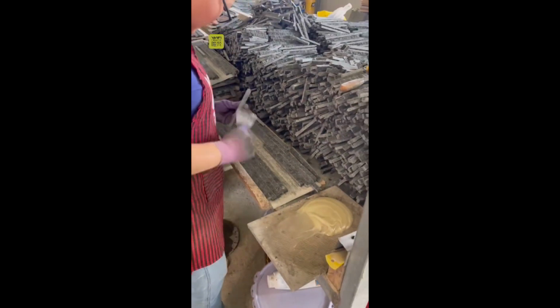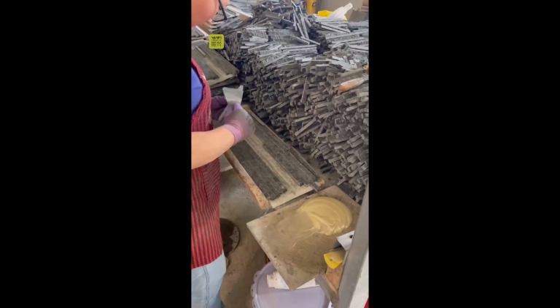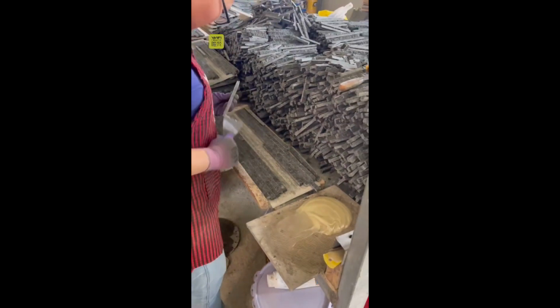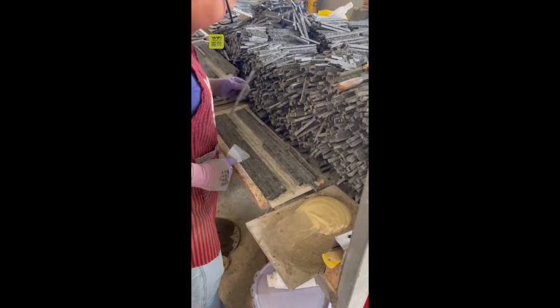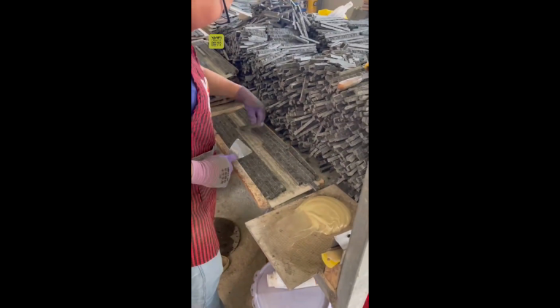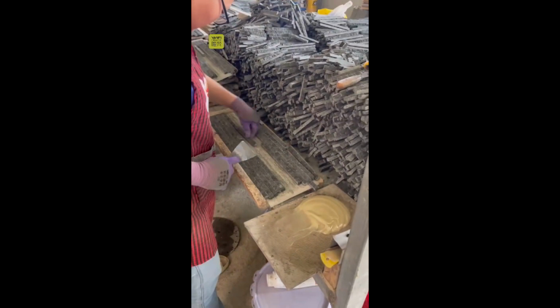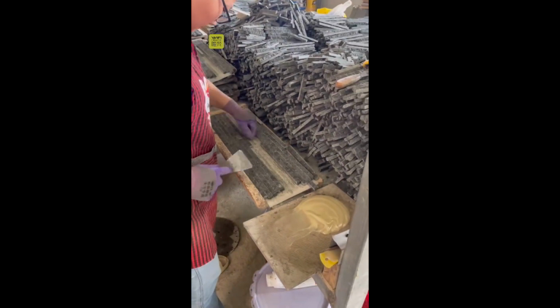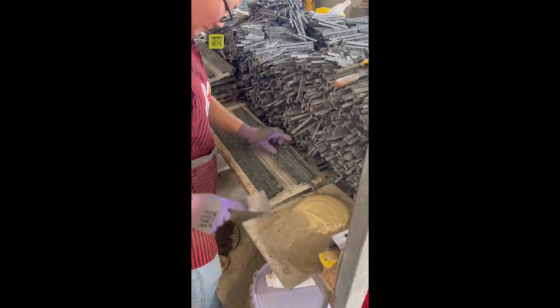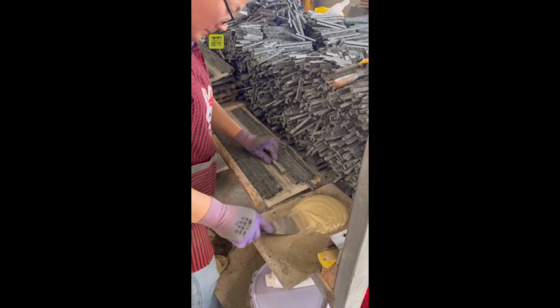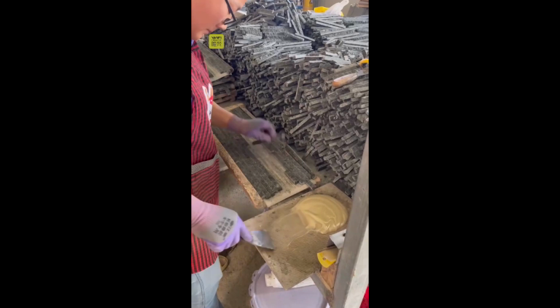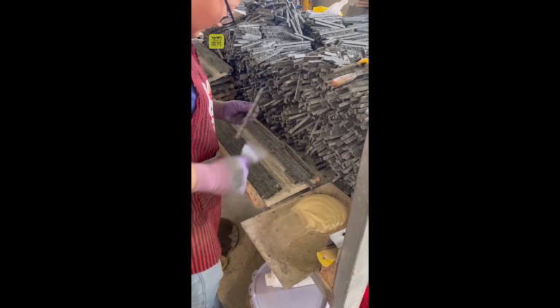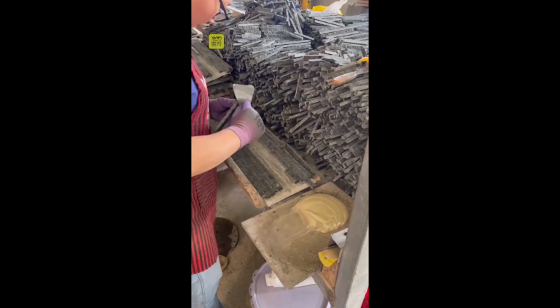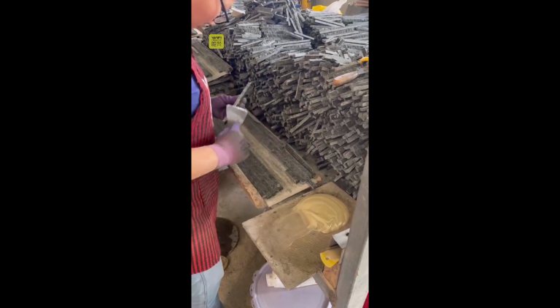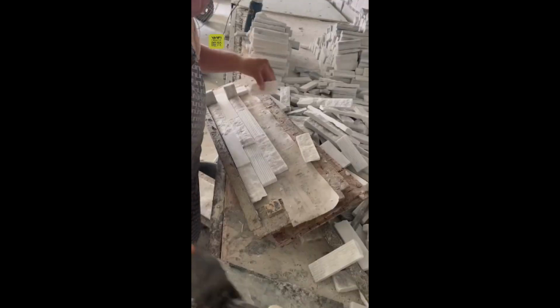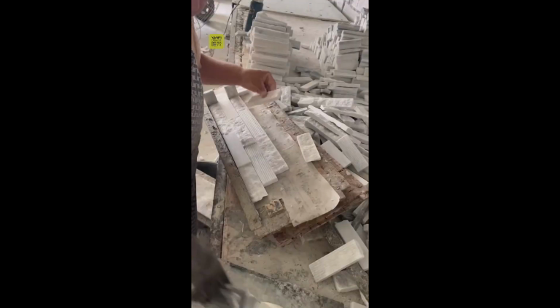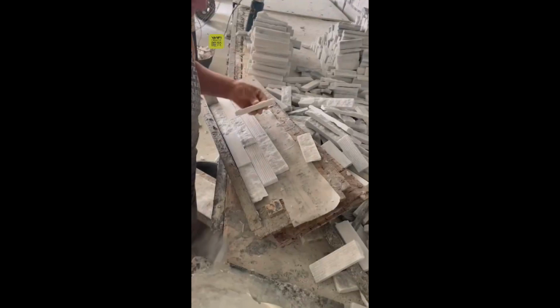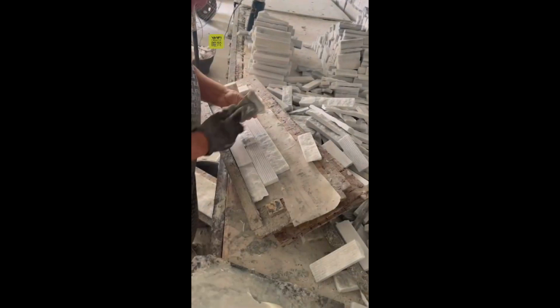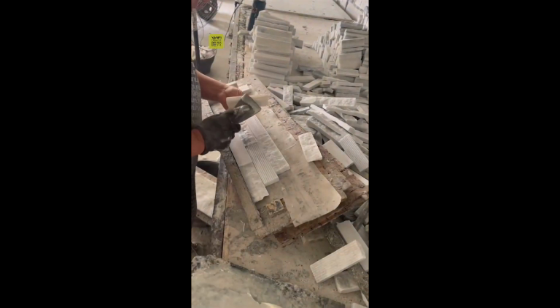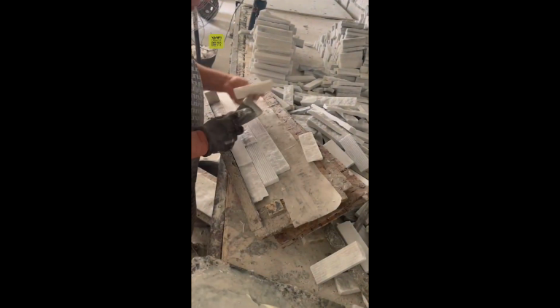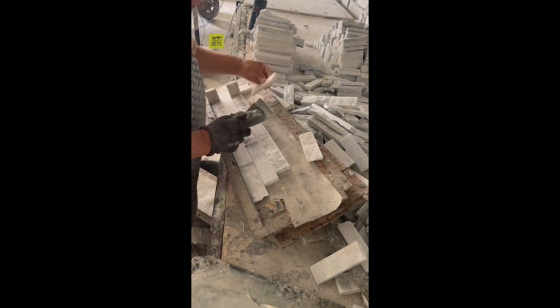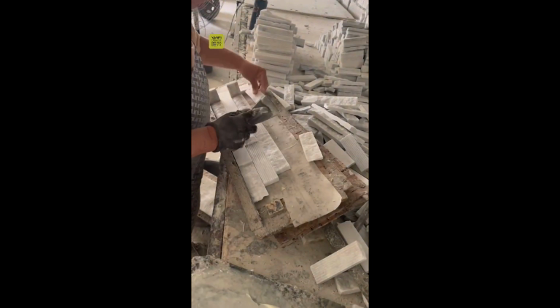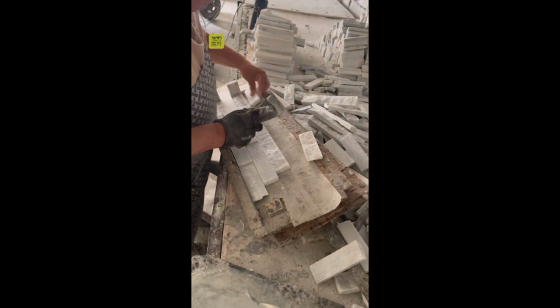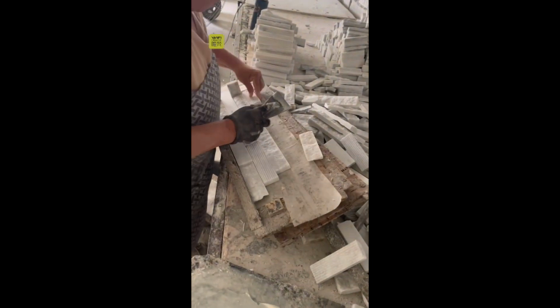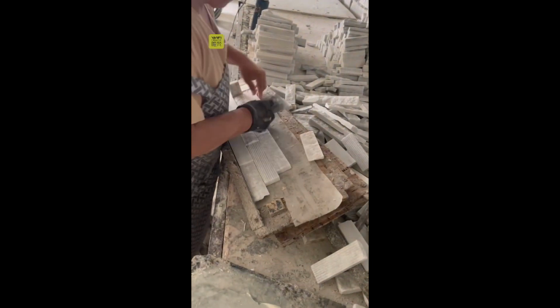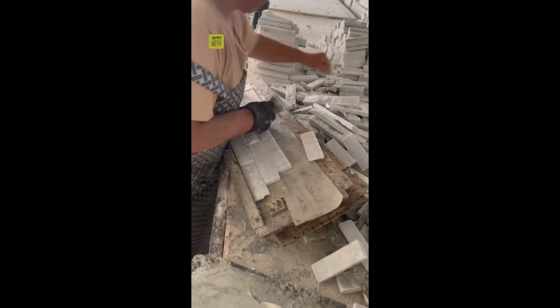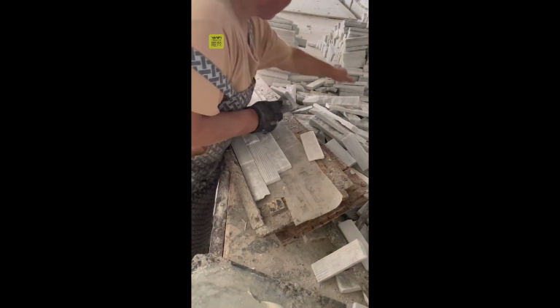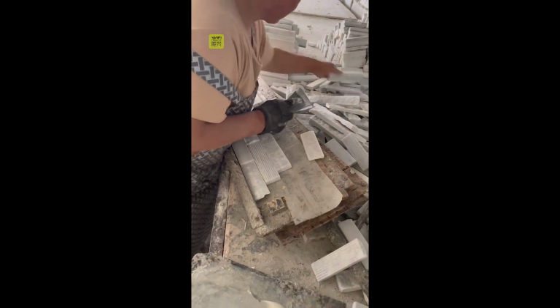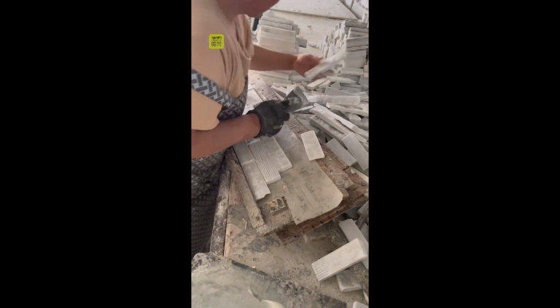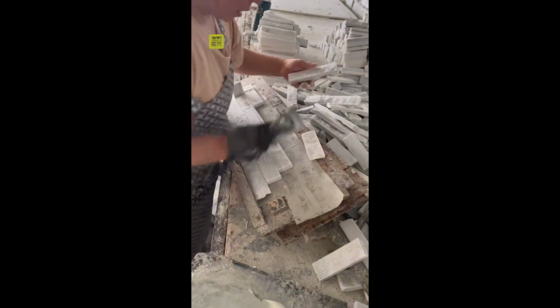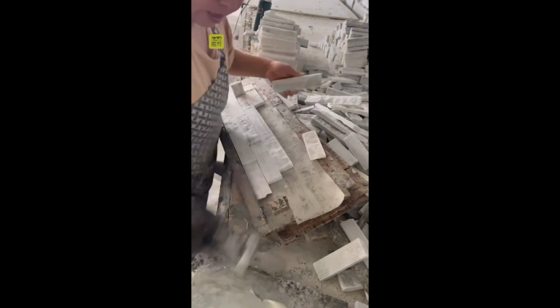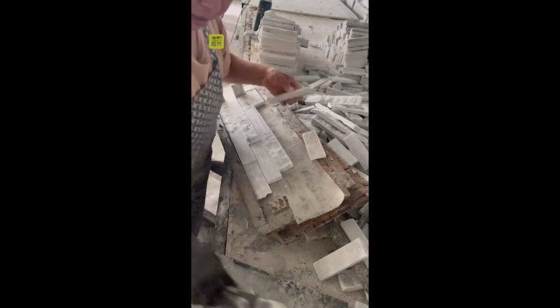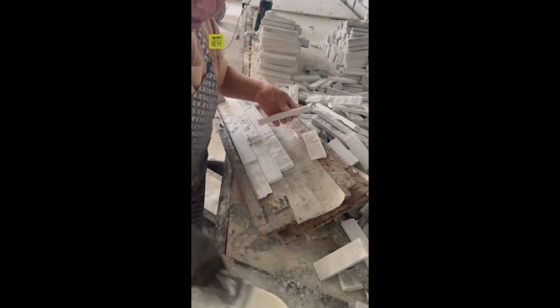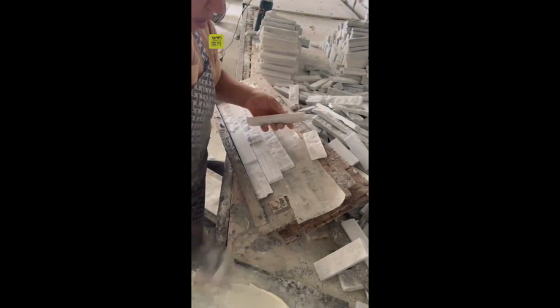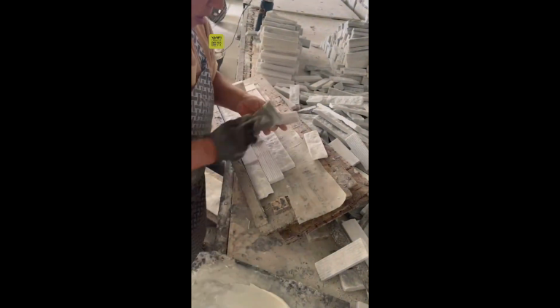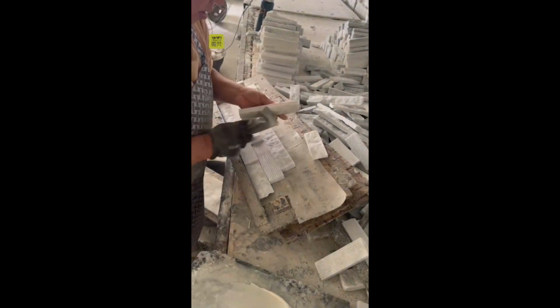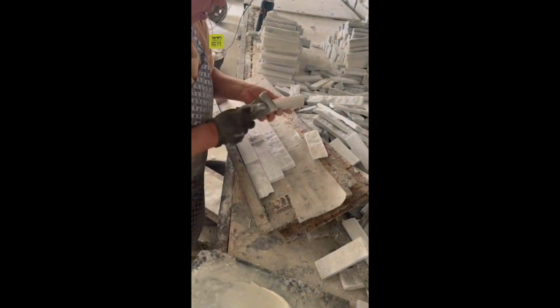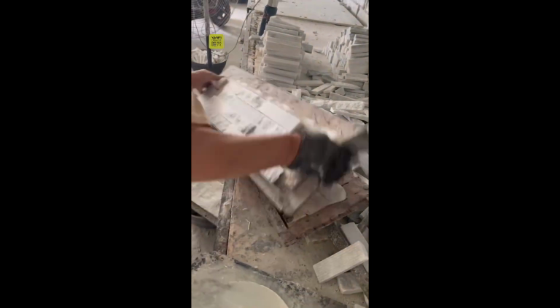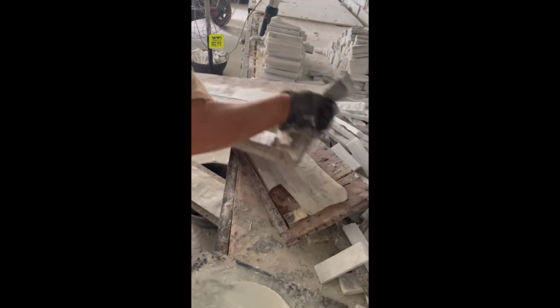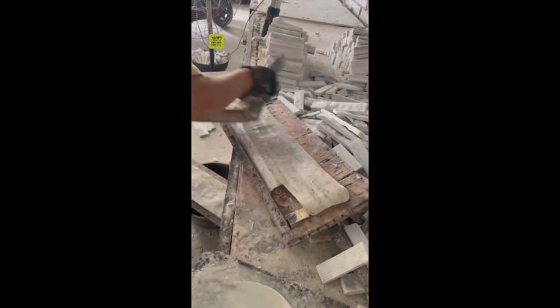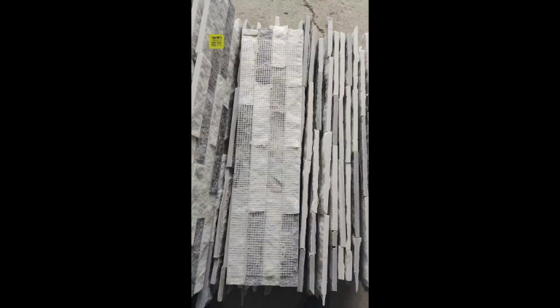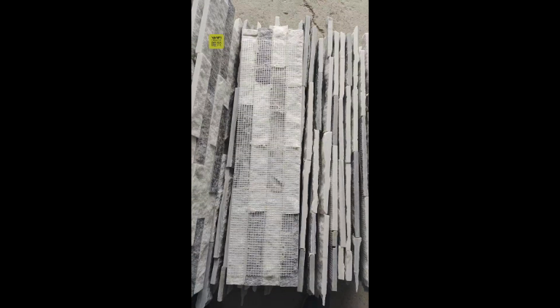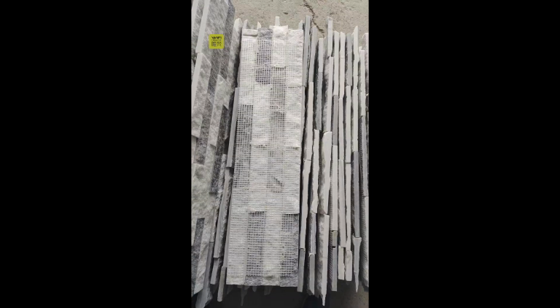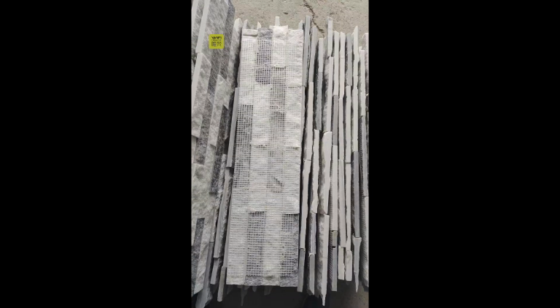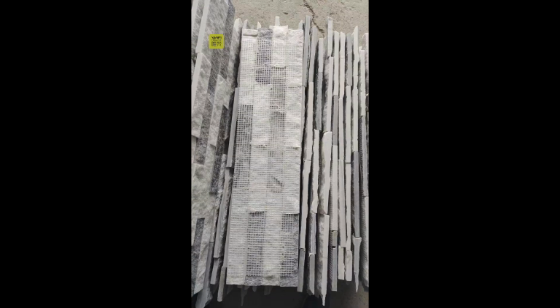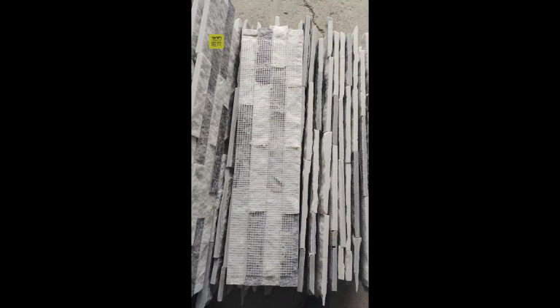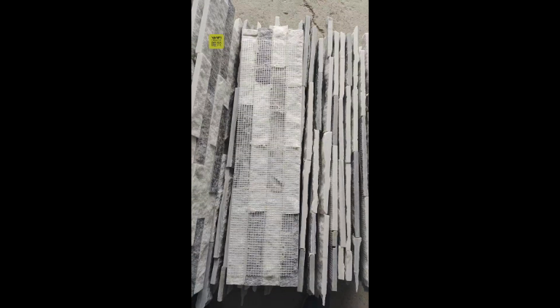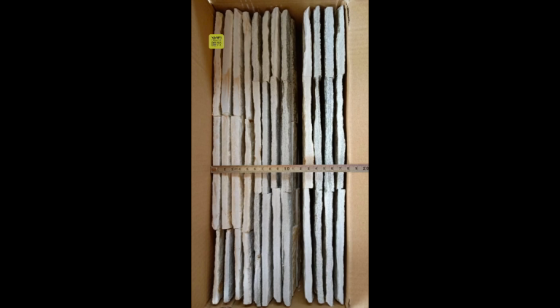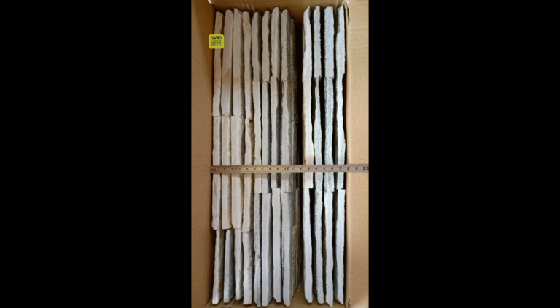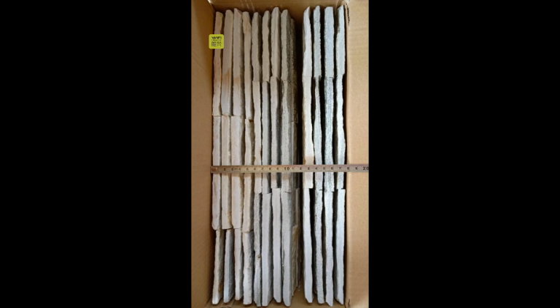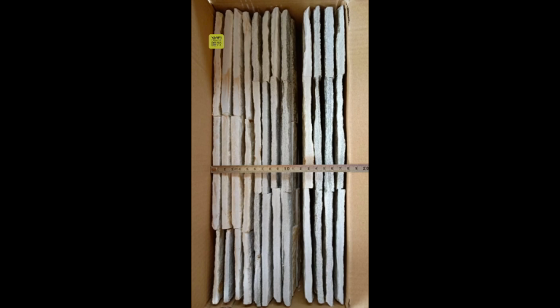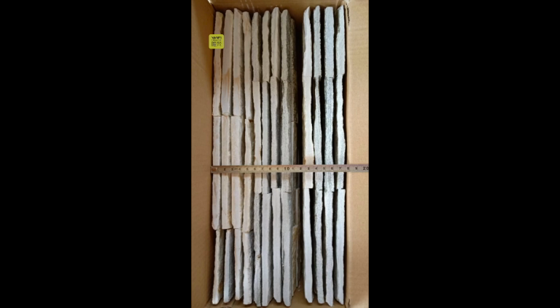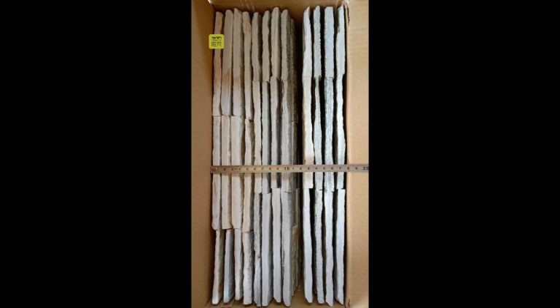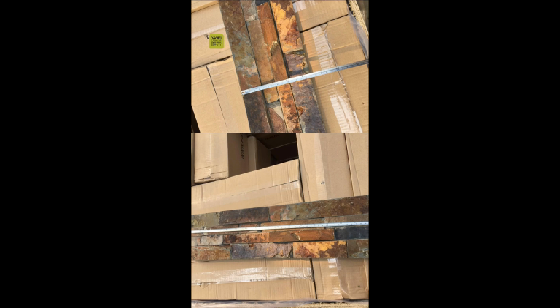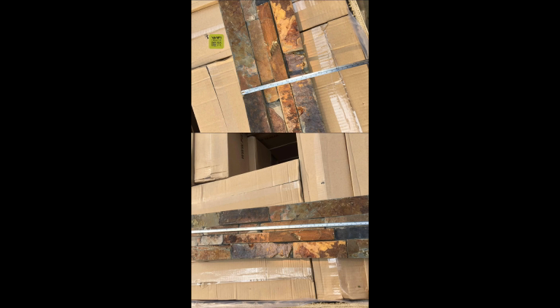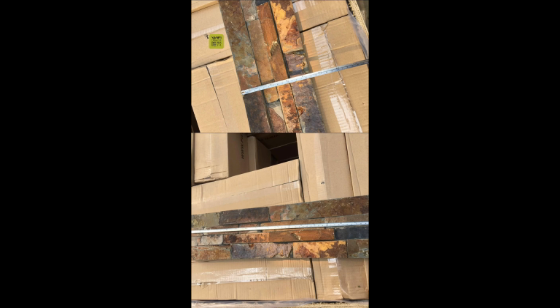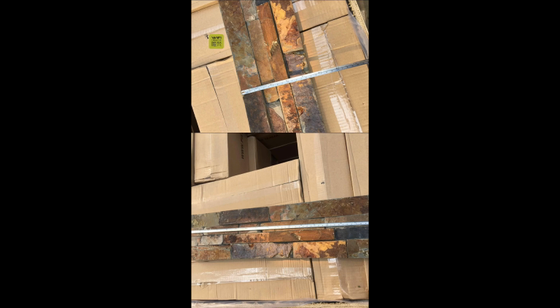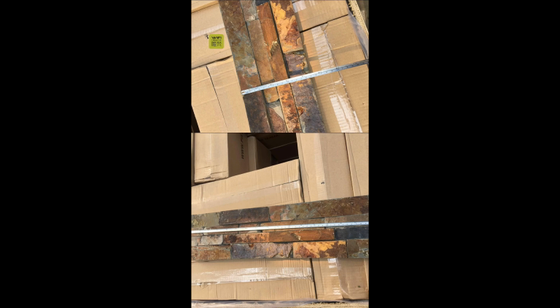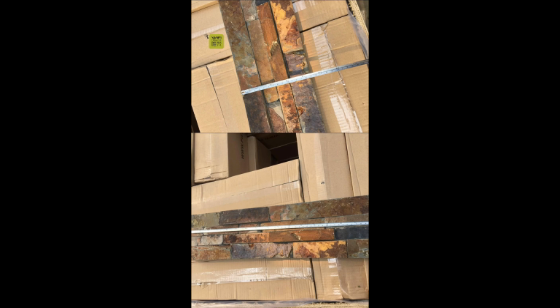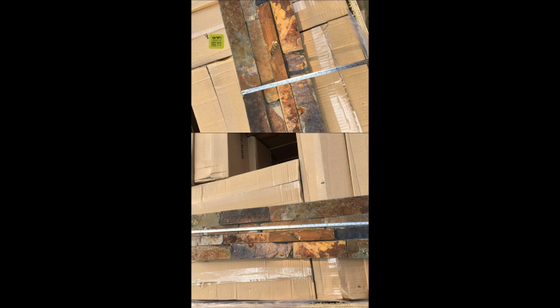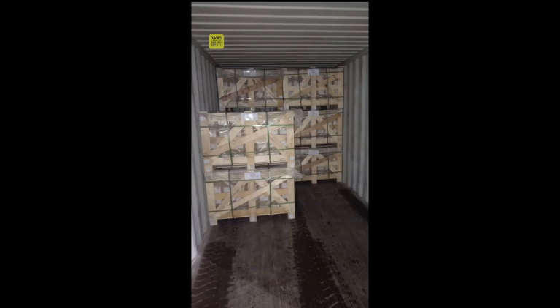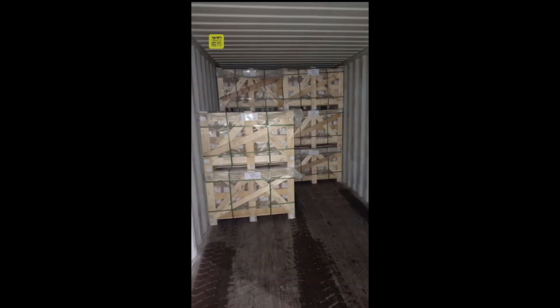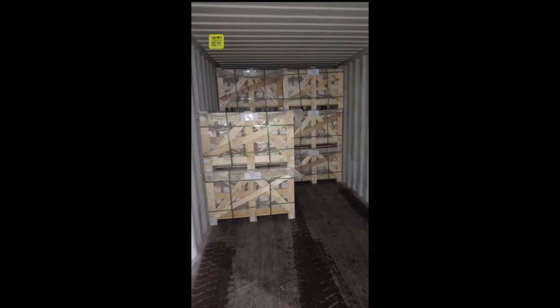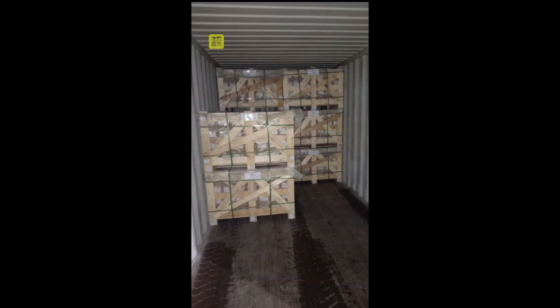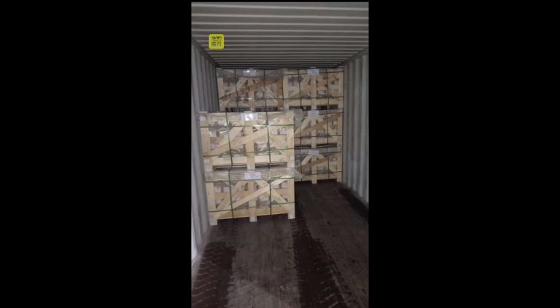Here is an assembly for the mosaics. Later, we need to inspect the quality, then is the final process — loading.